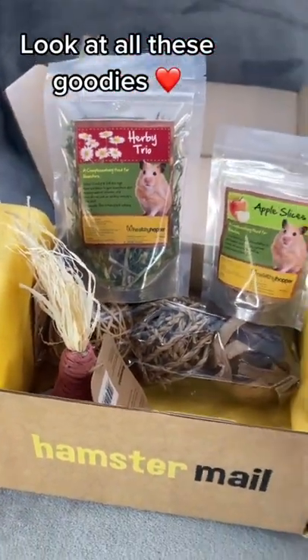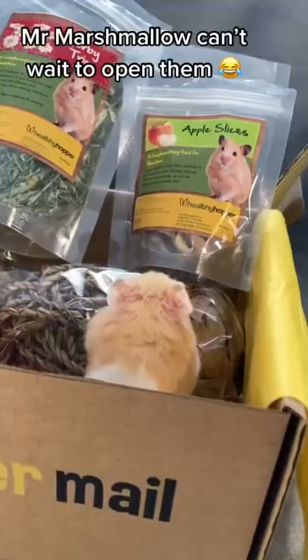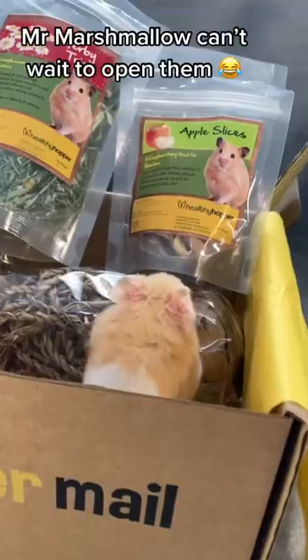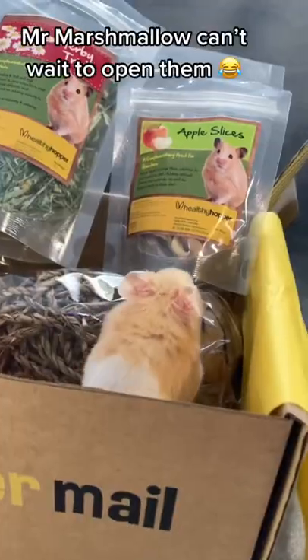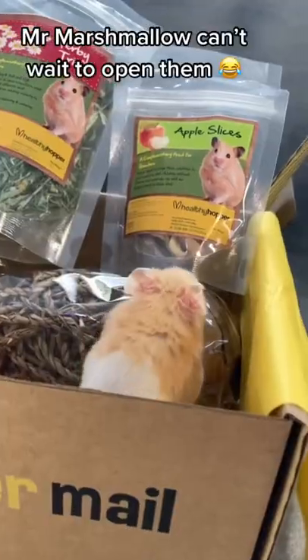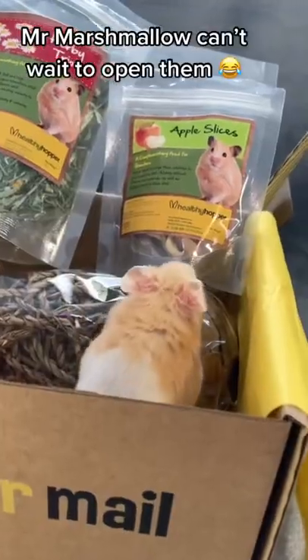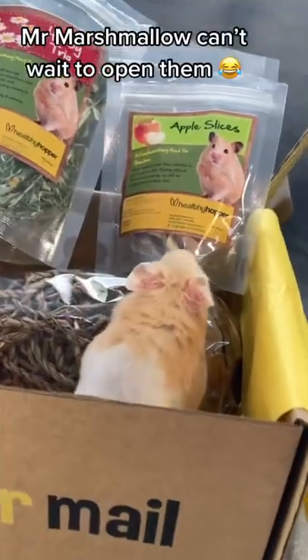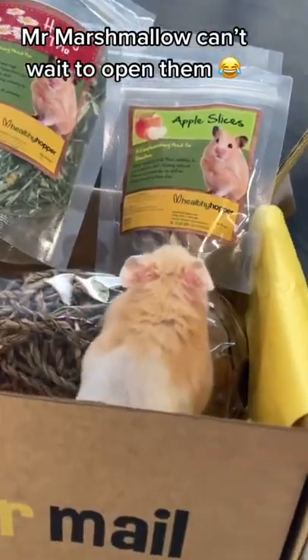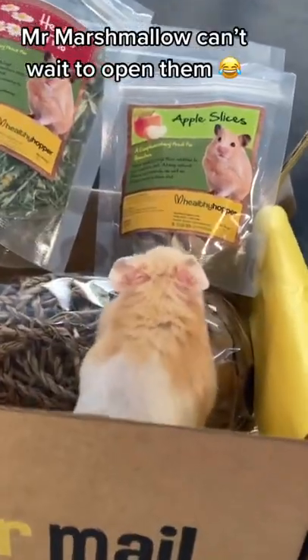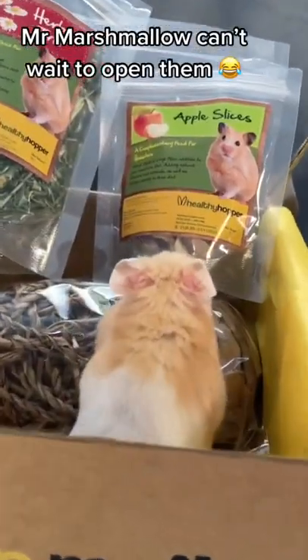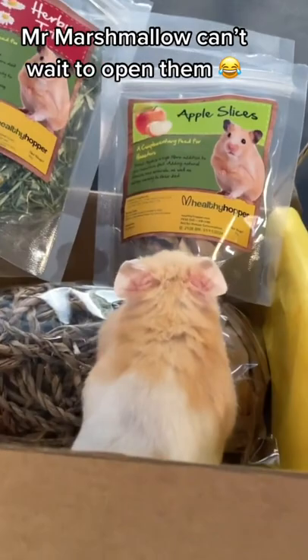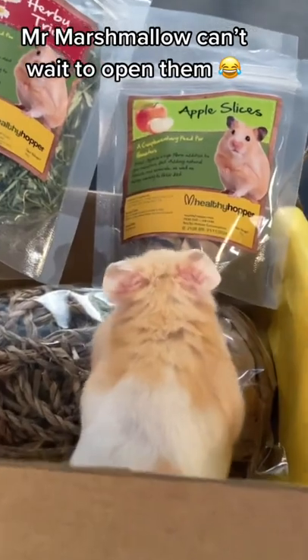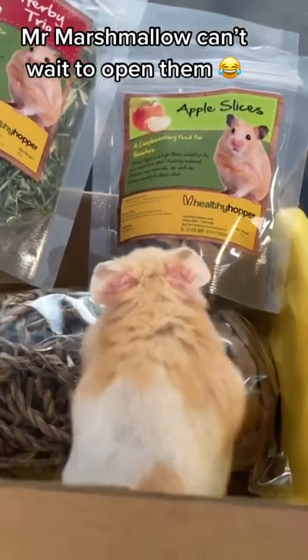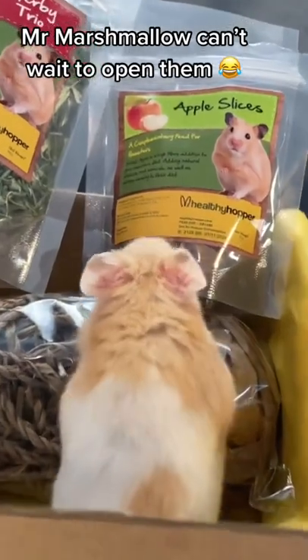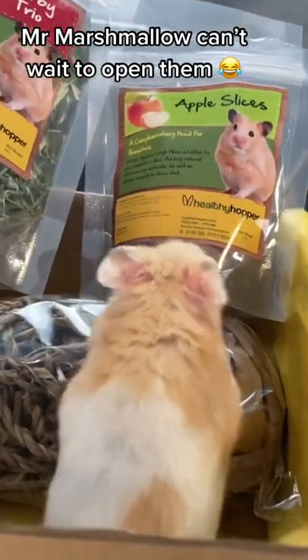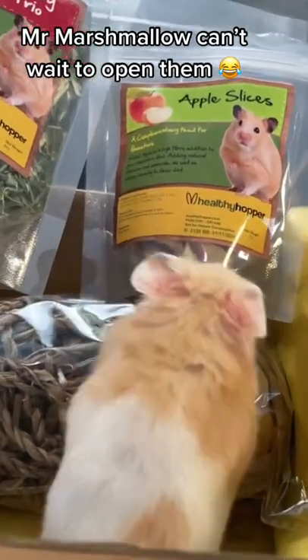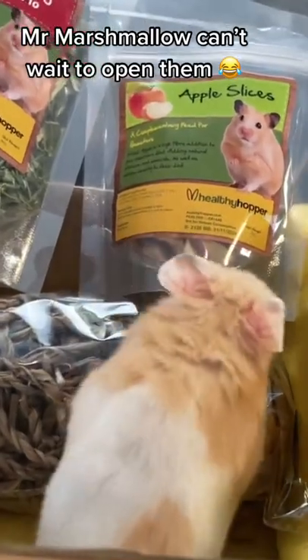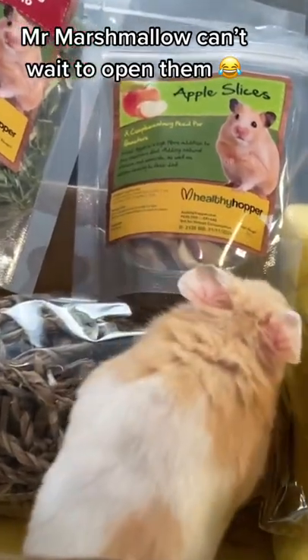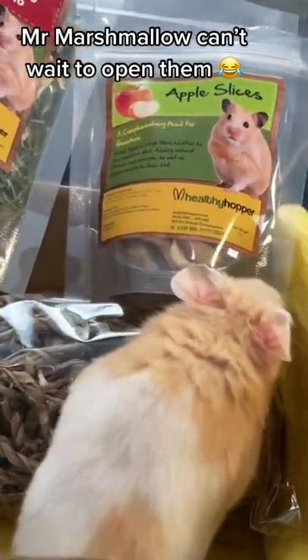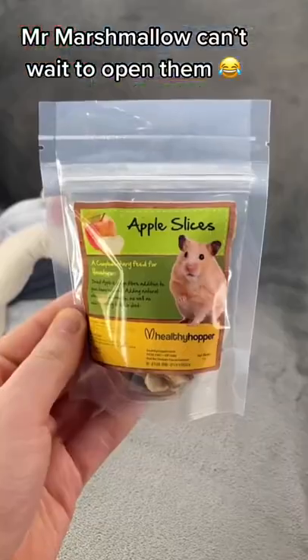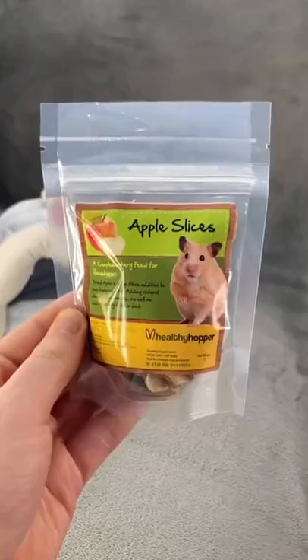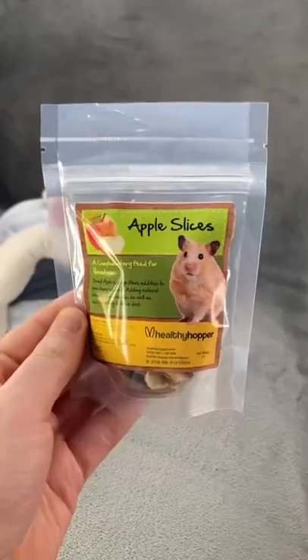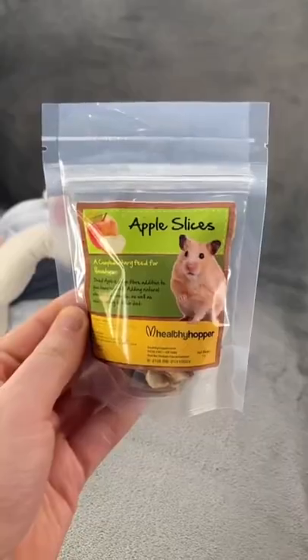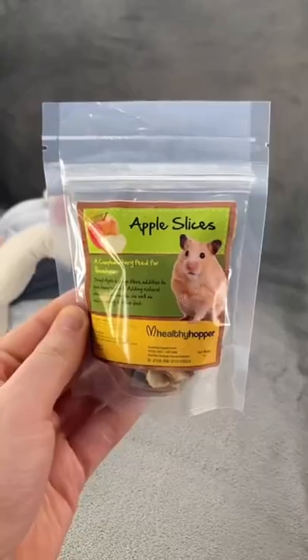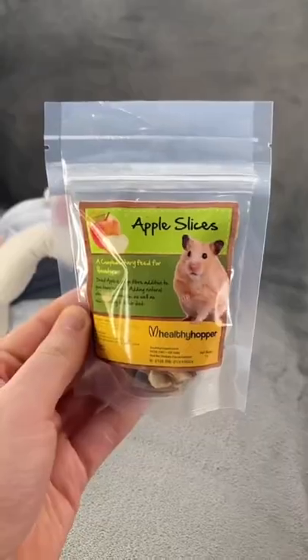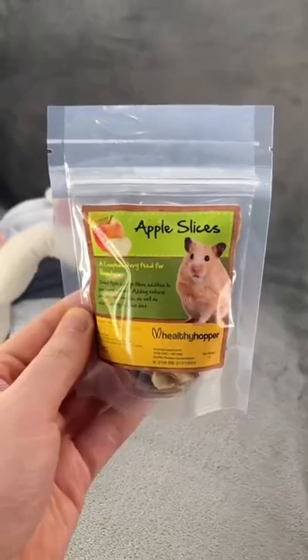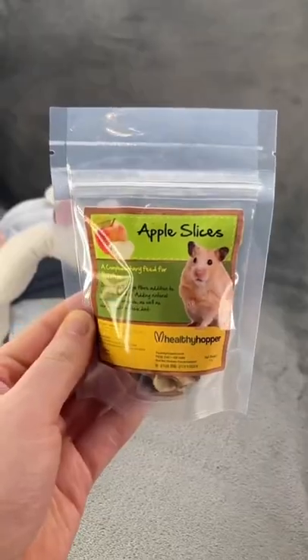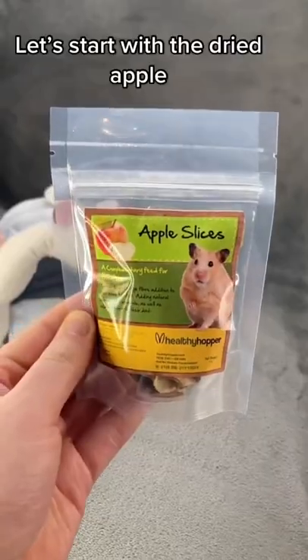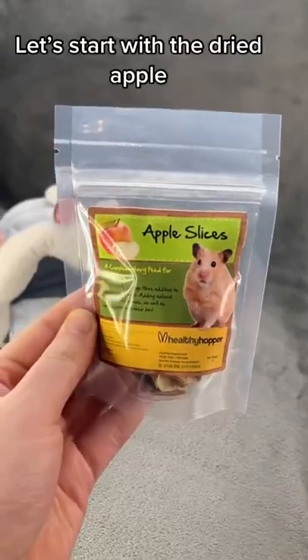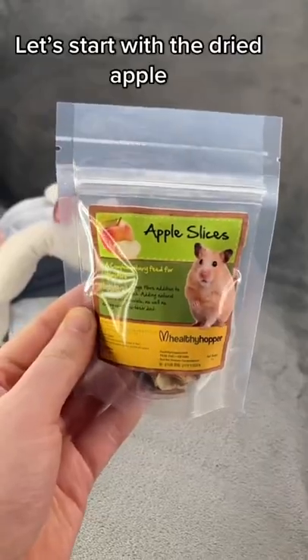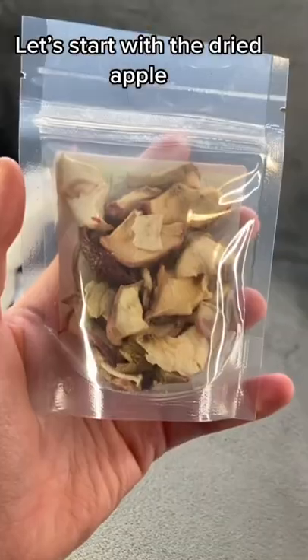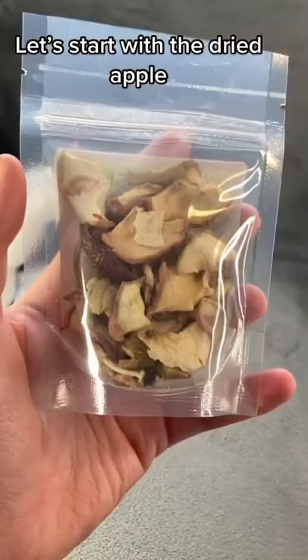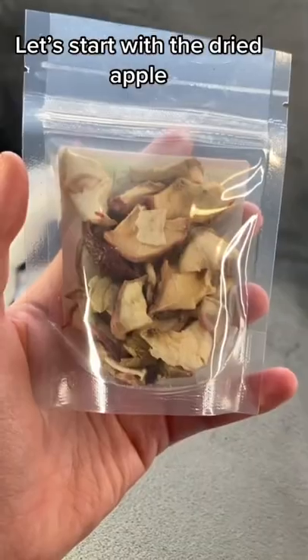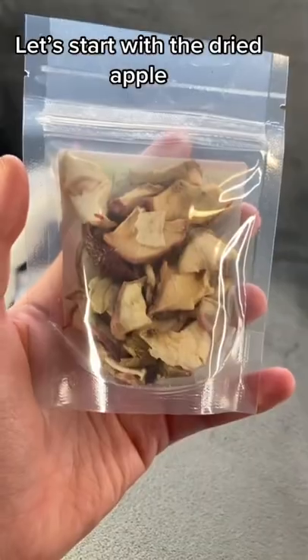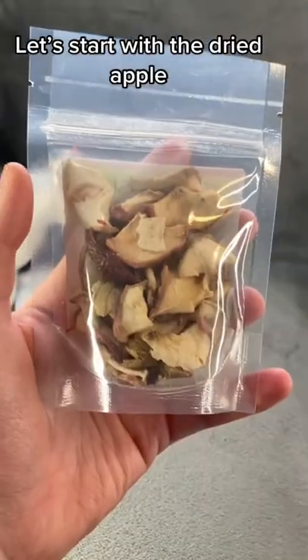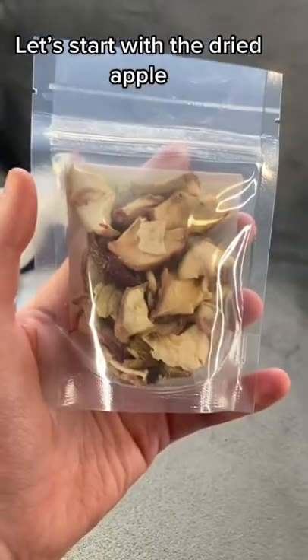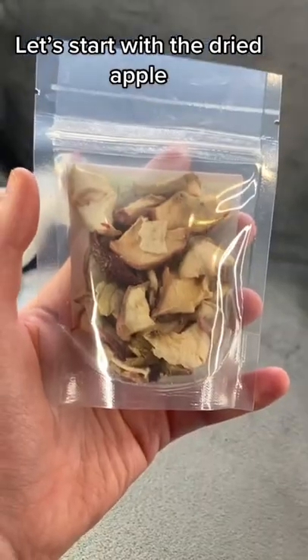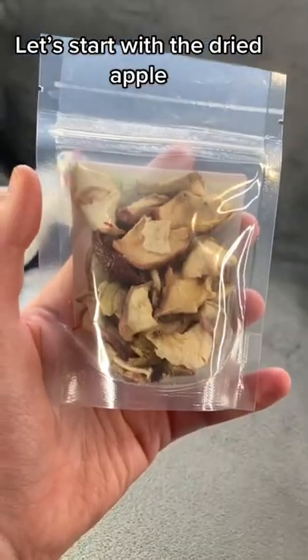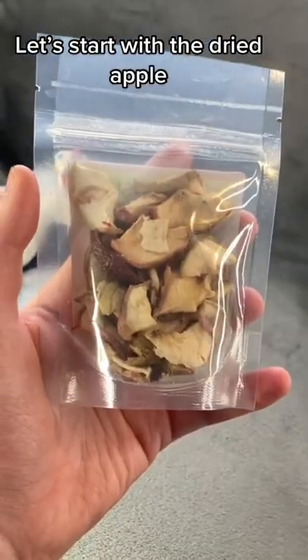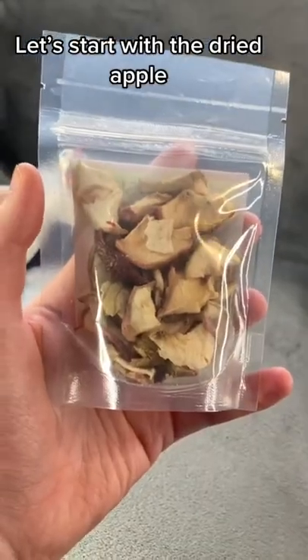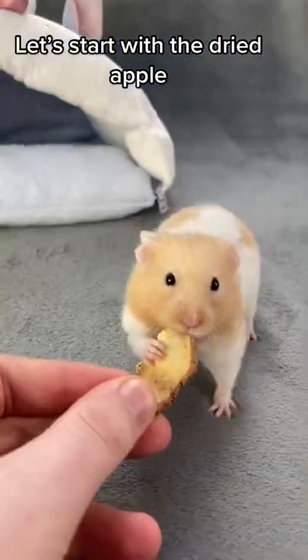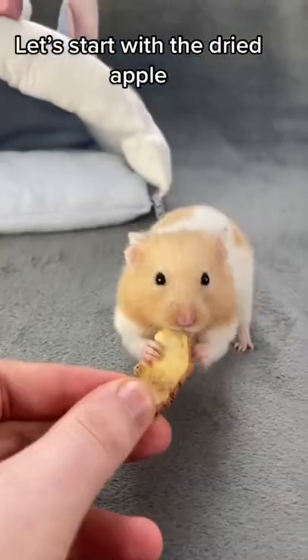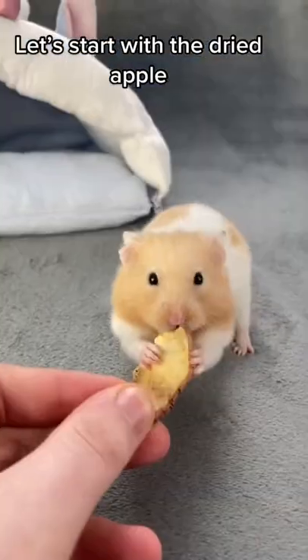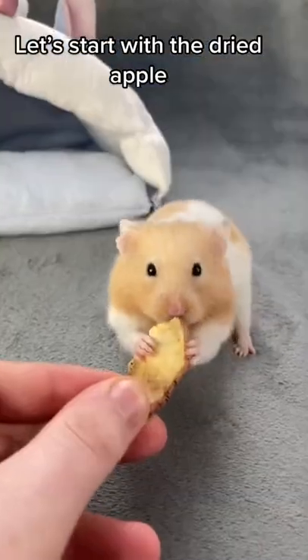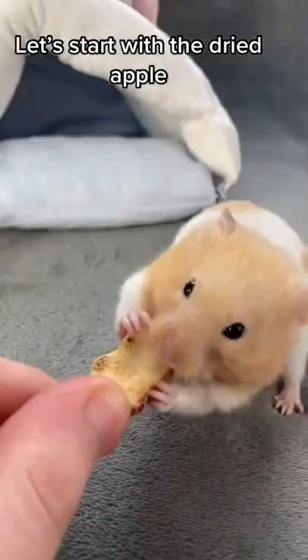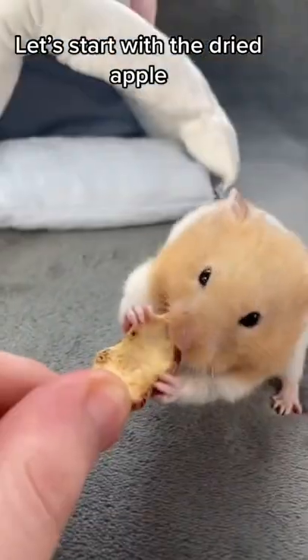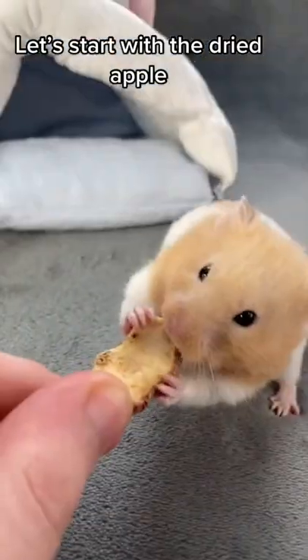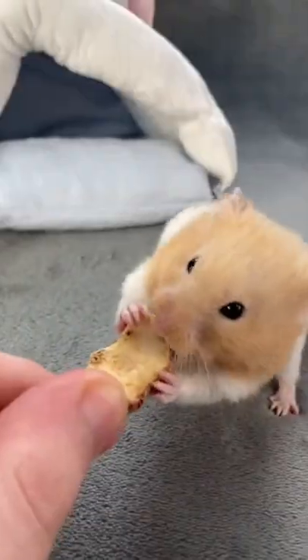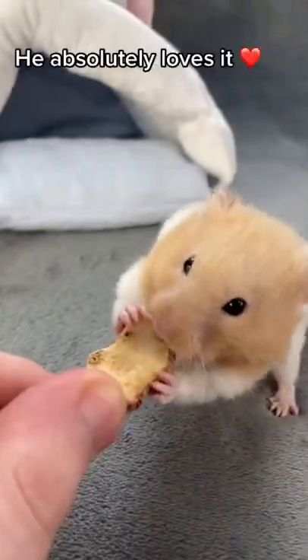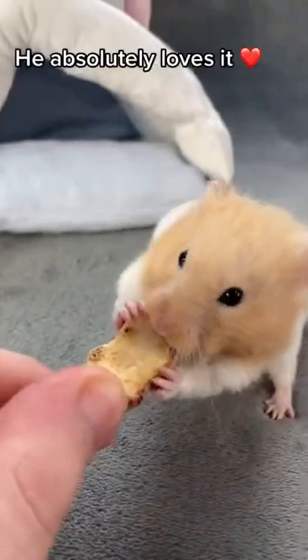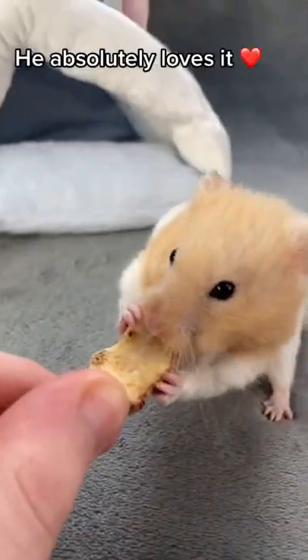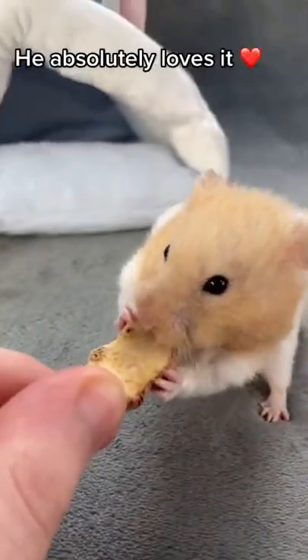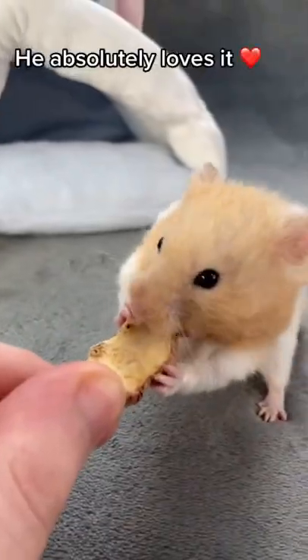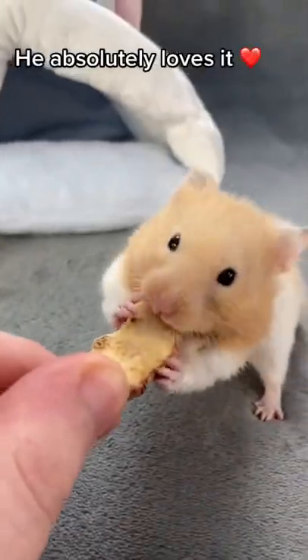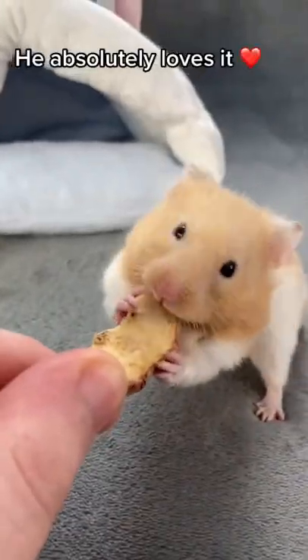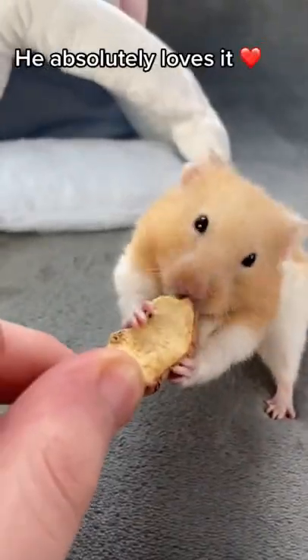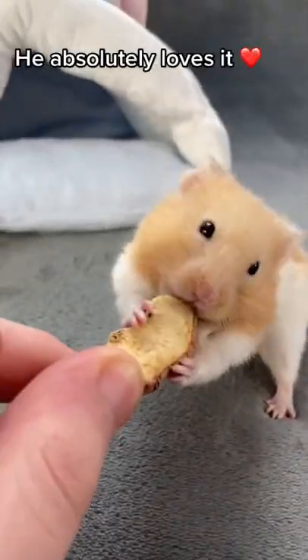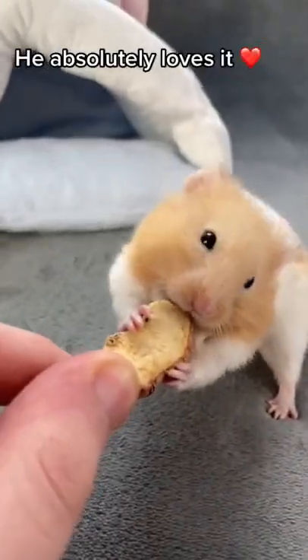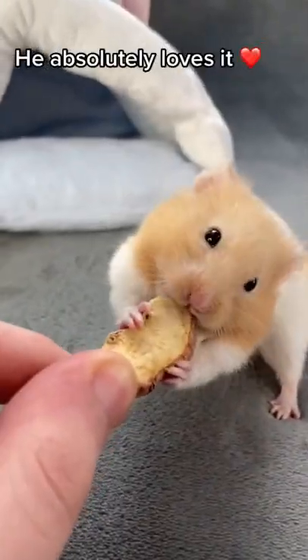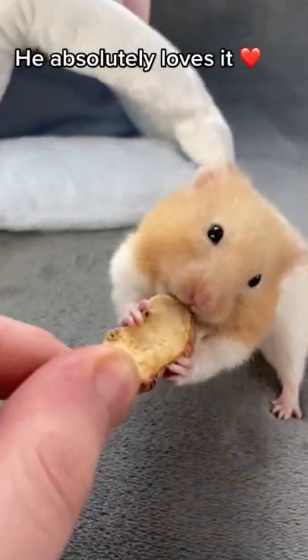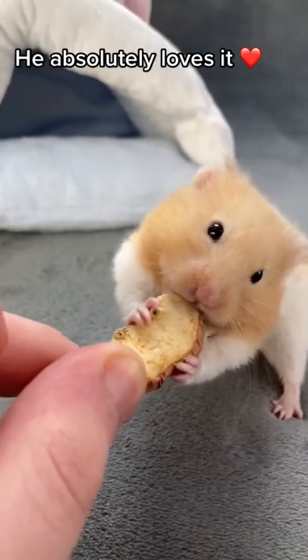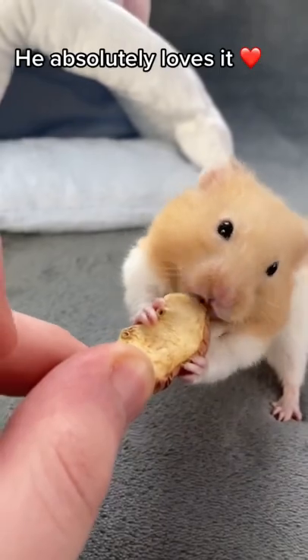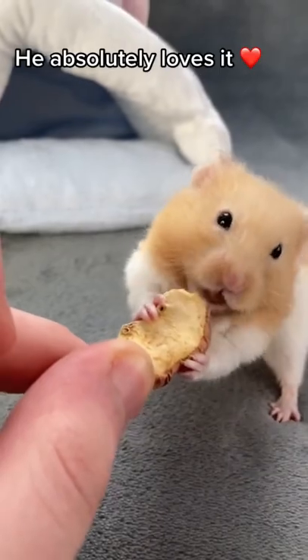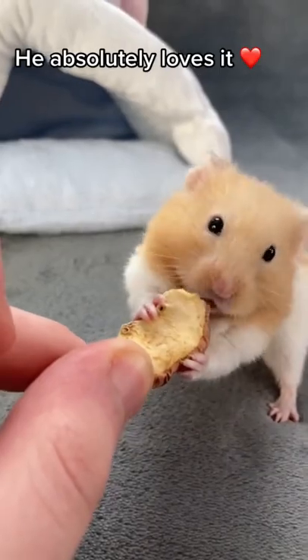Mr. Marshmallow can't wait to open them. Let's start with the dried apple. He absolutely loves it.